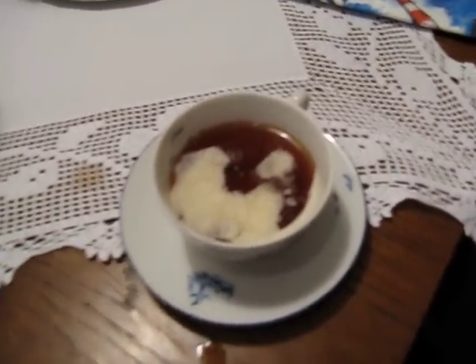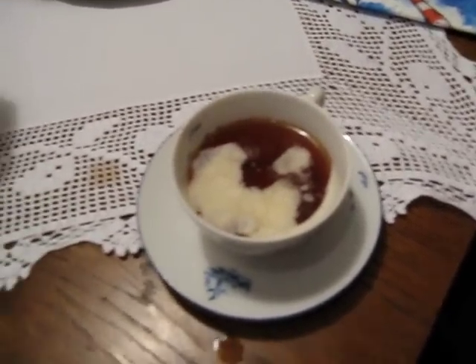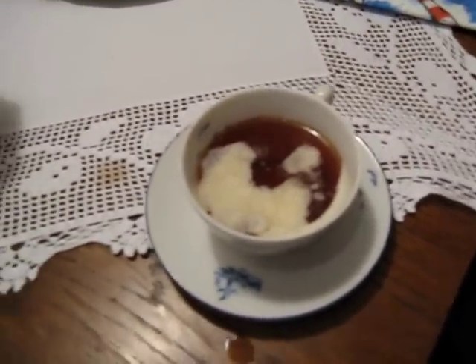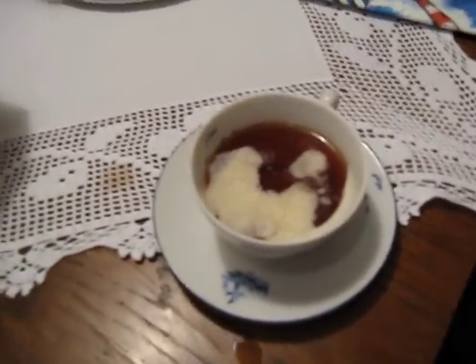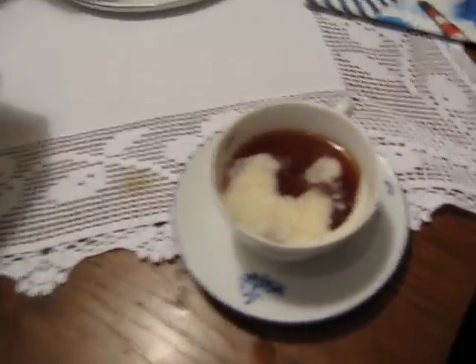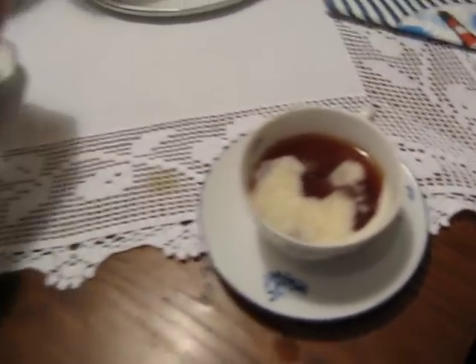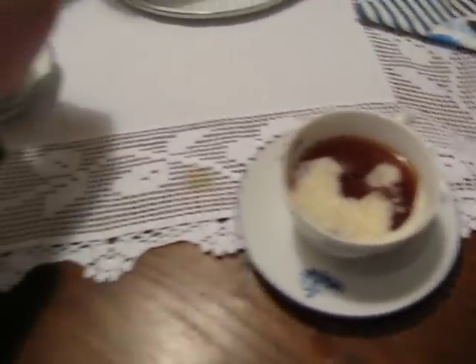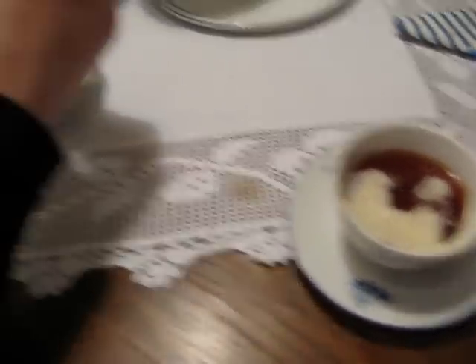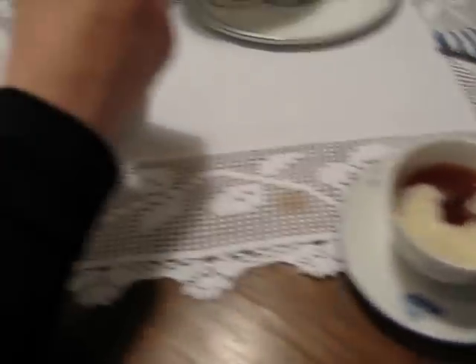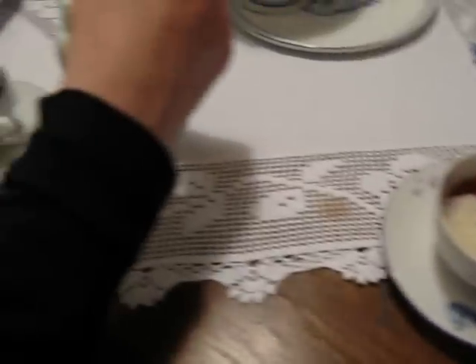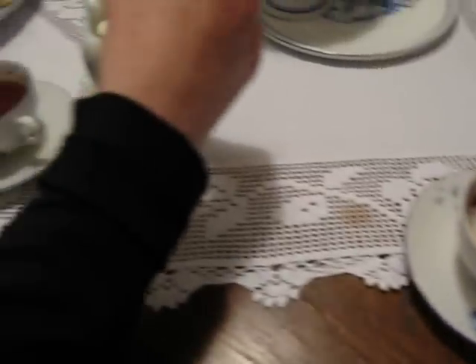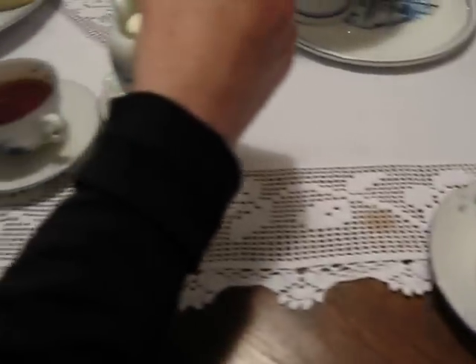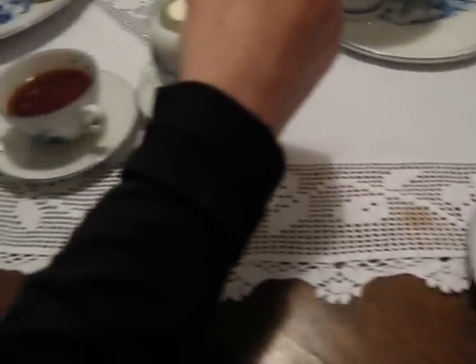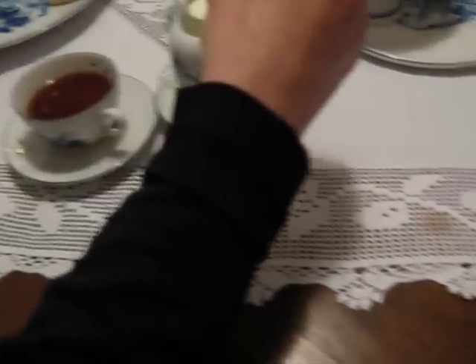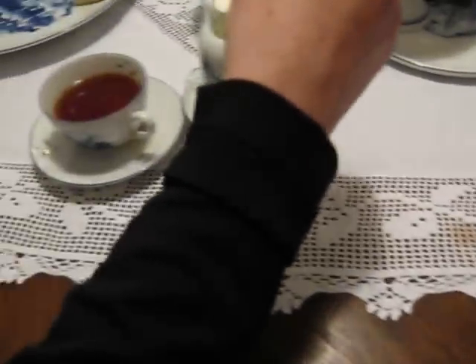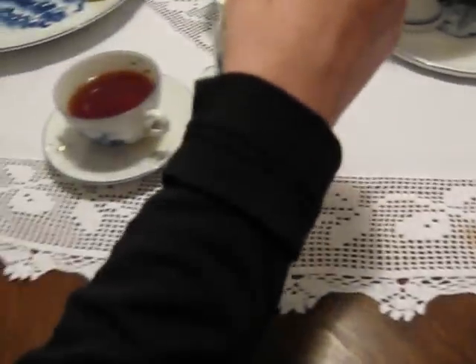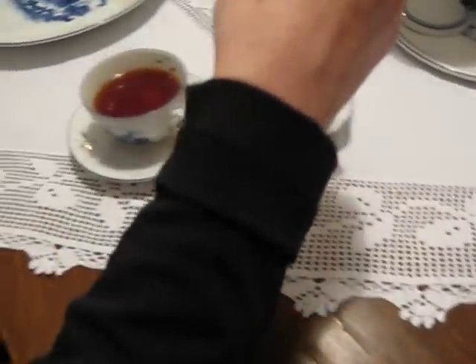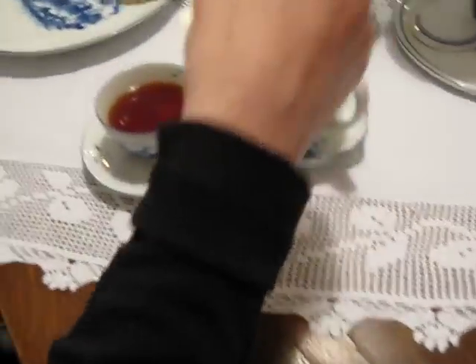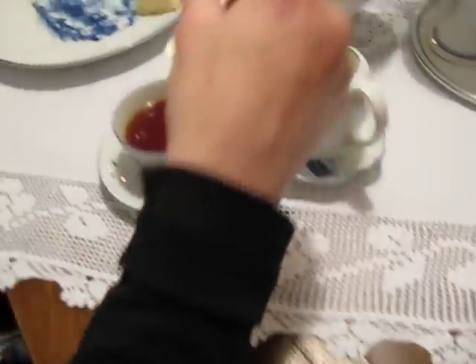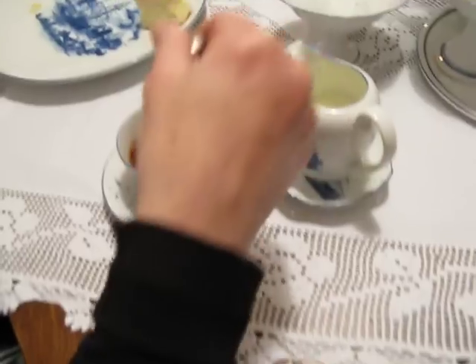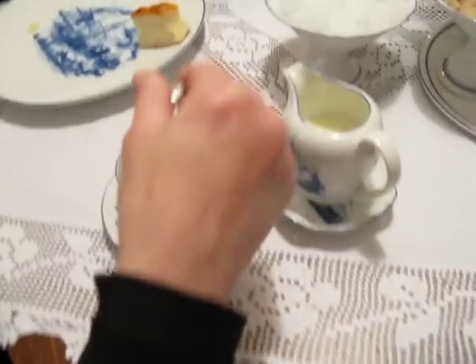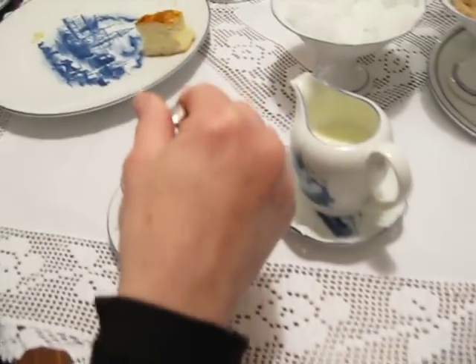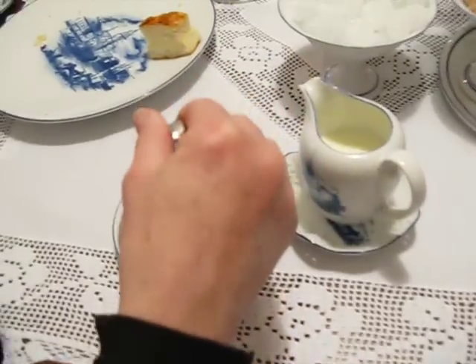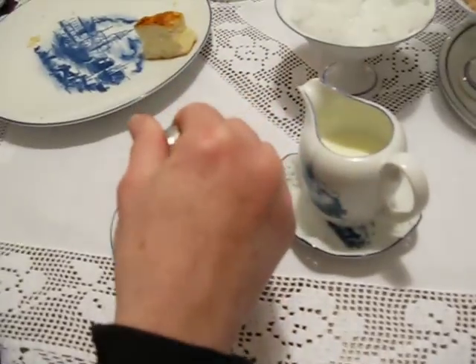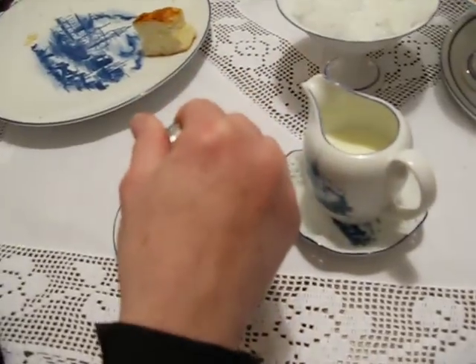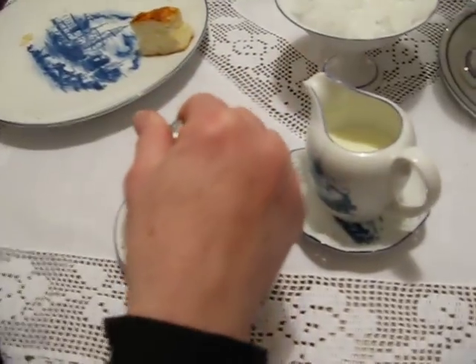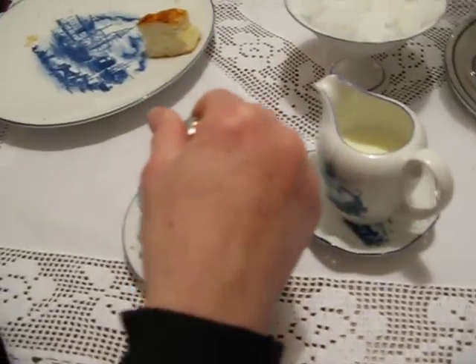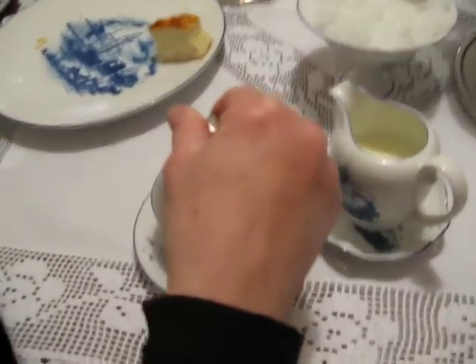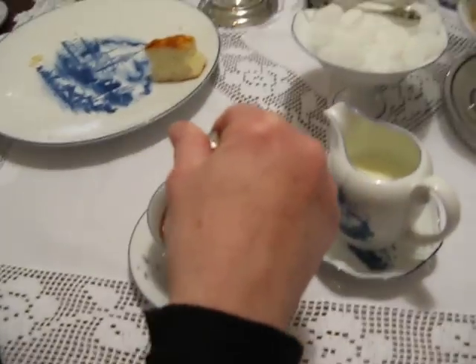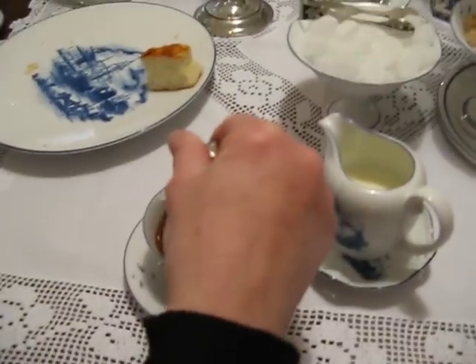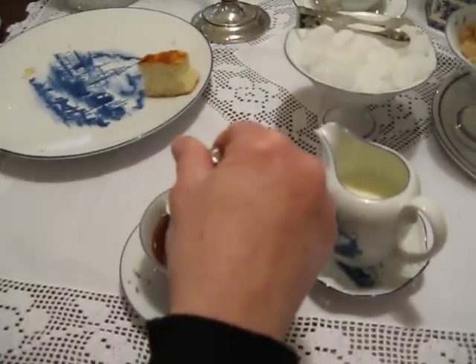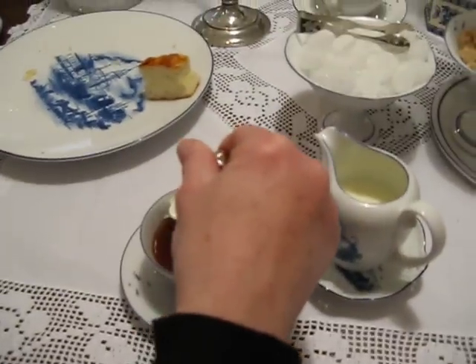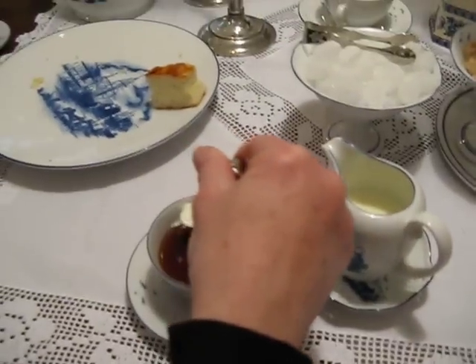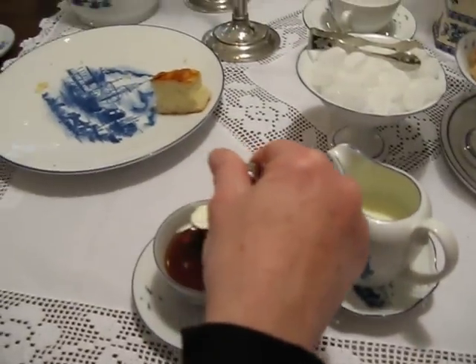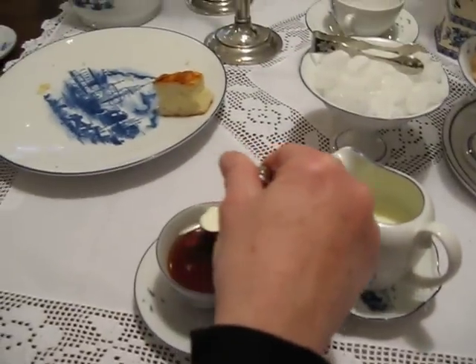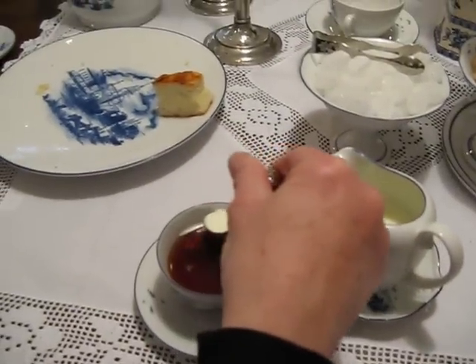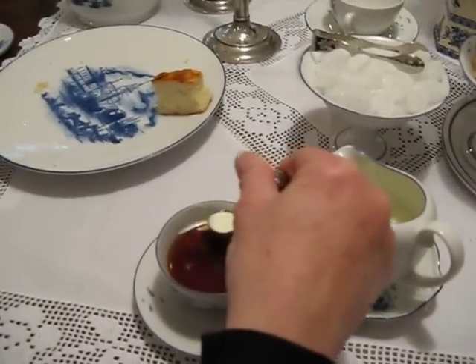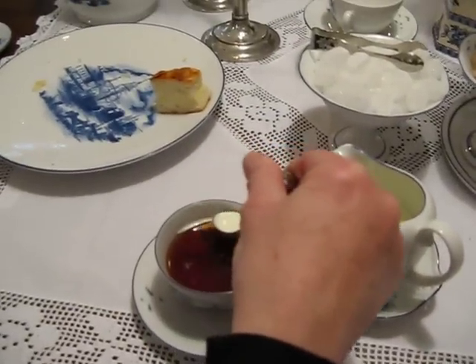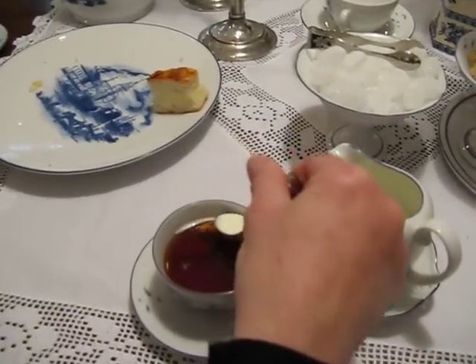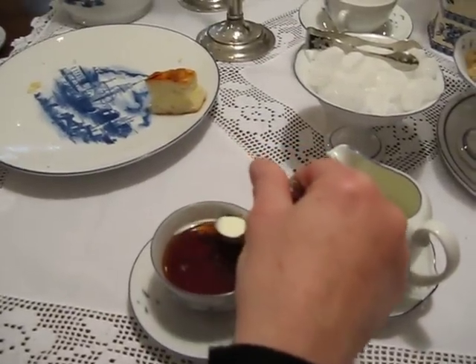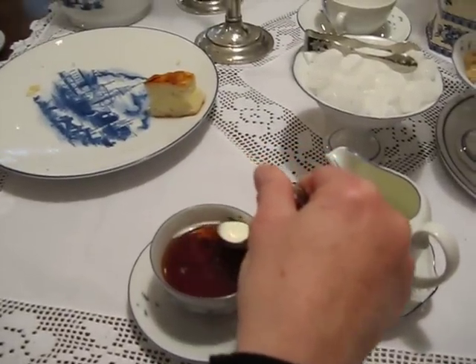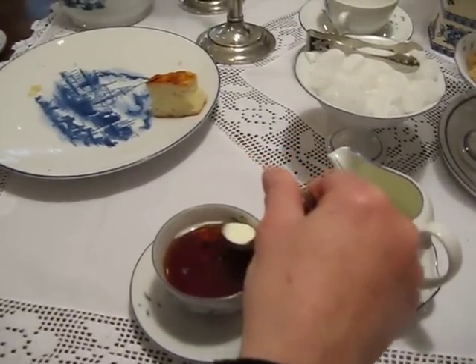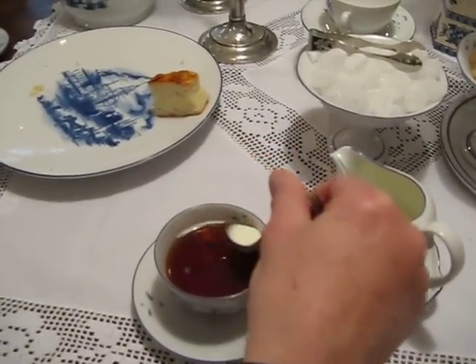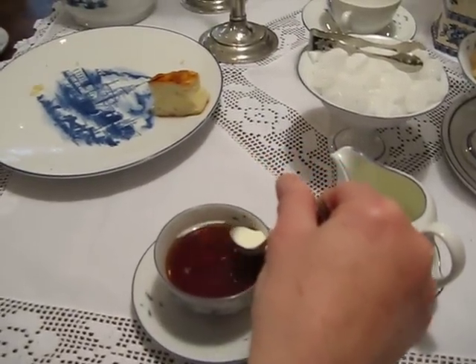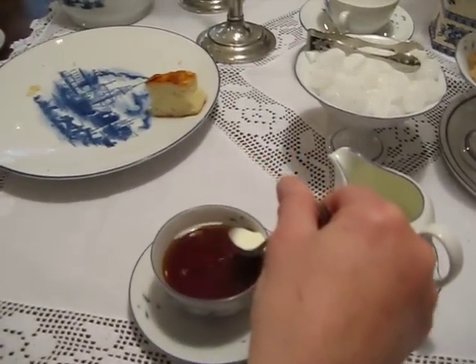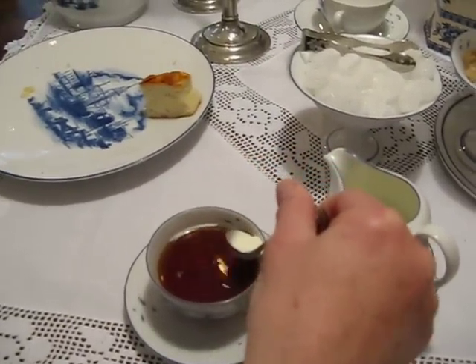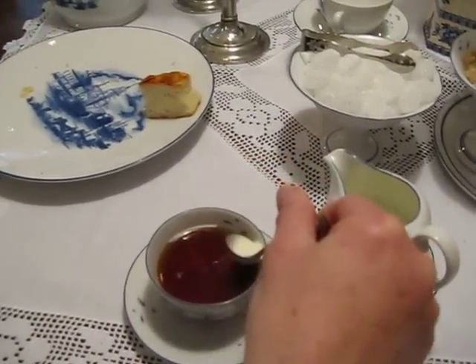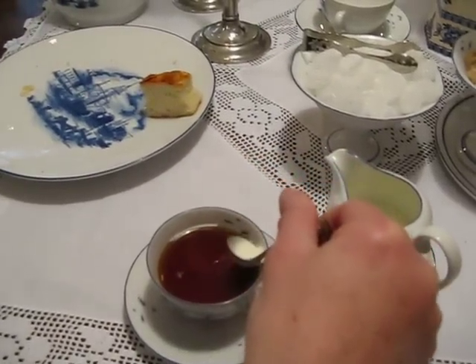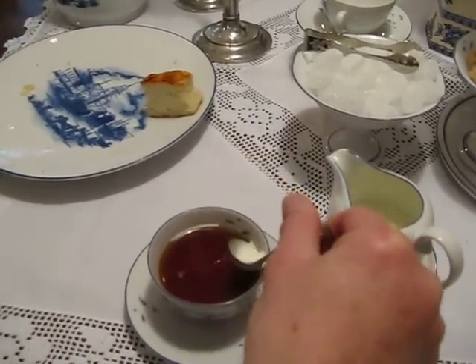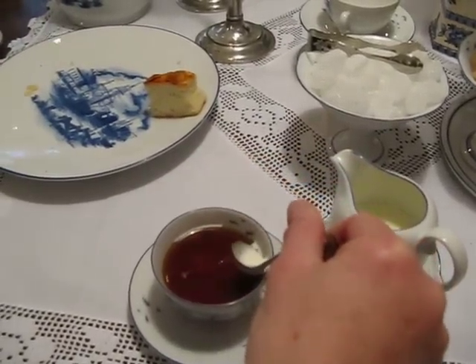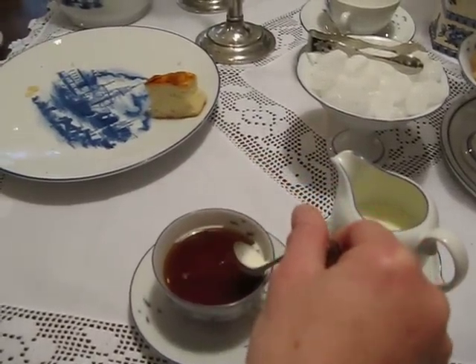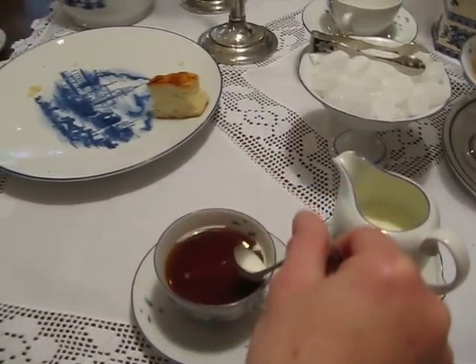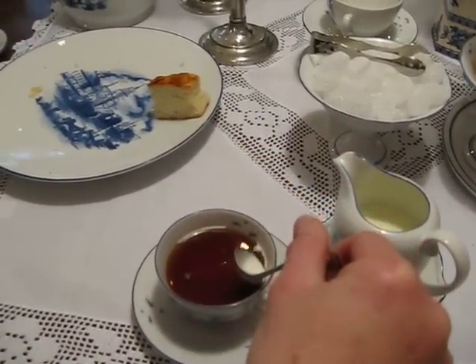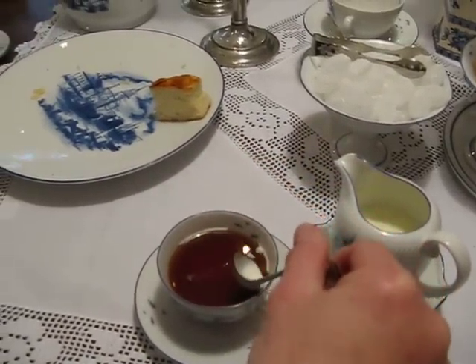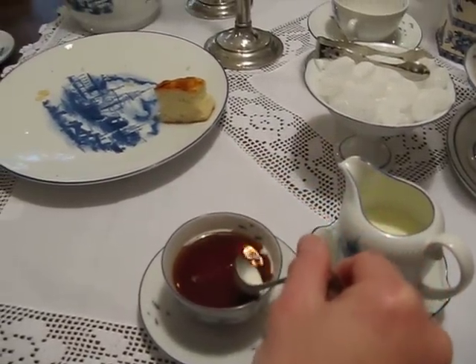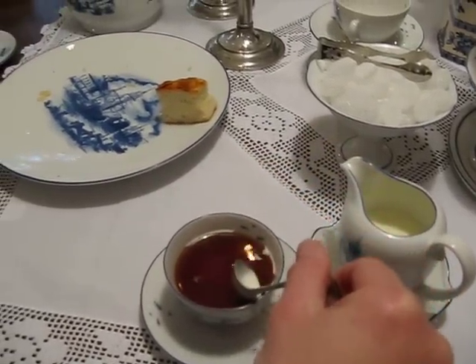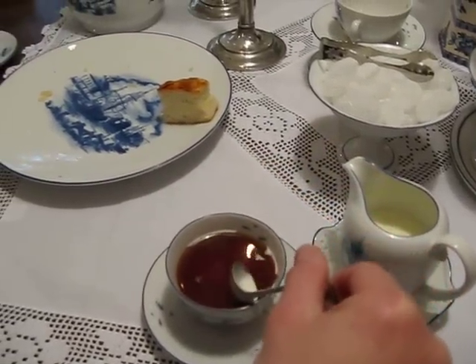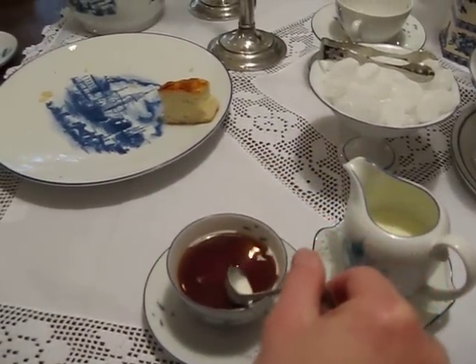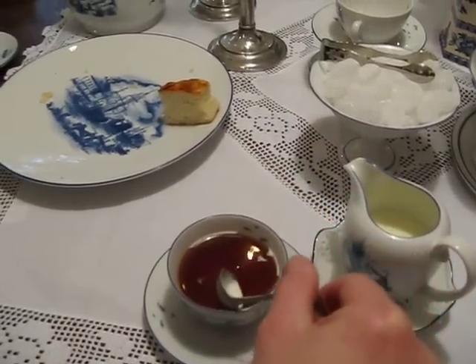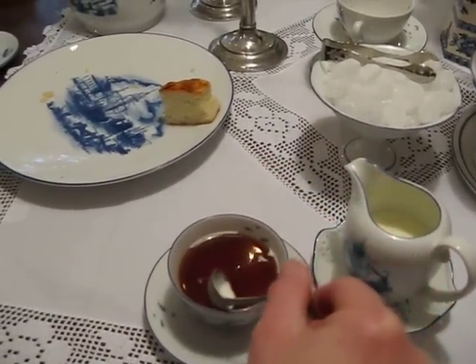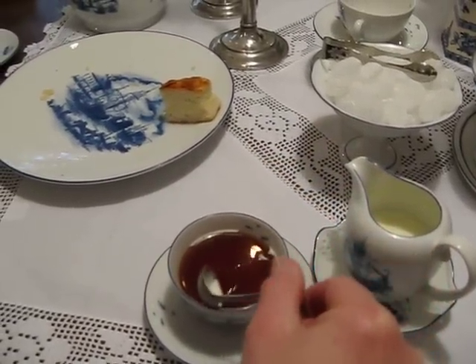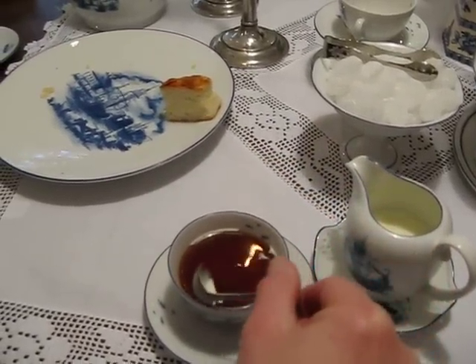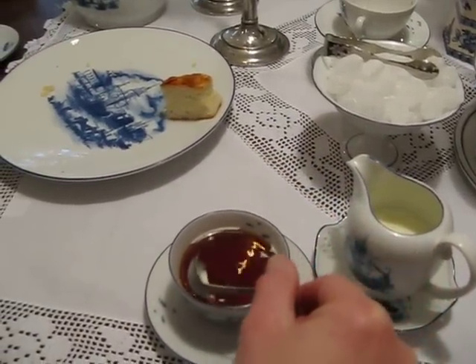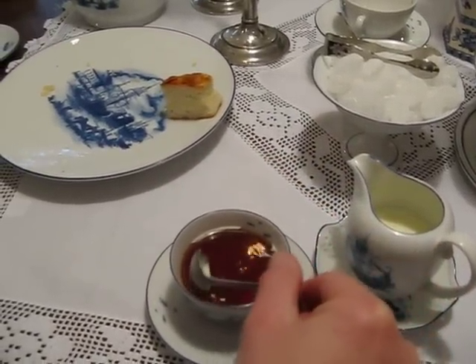I drink about 10 cups of tea. Do you? You will love it. Mostly green tea.